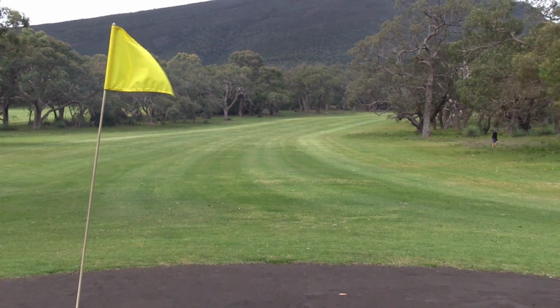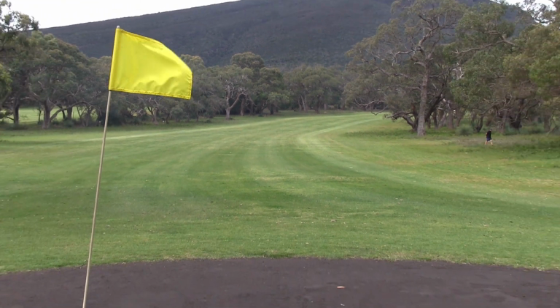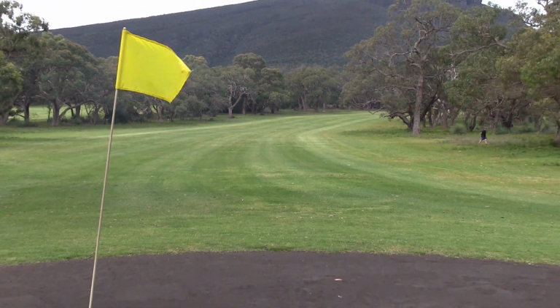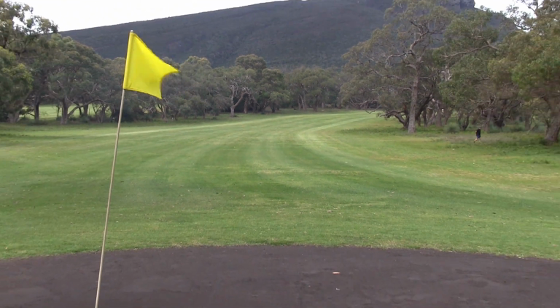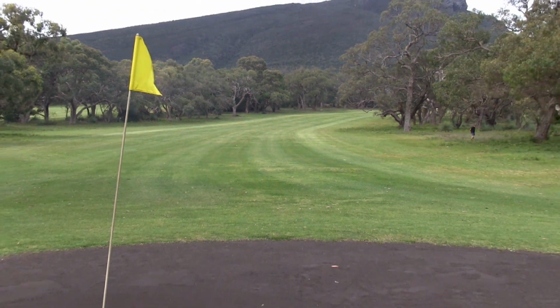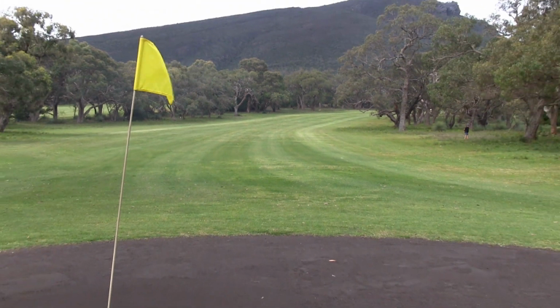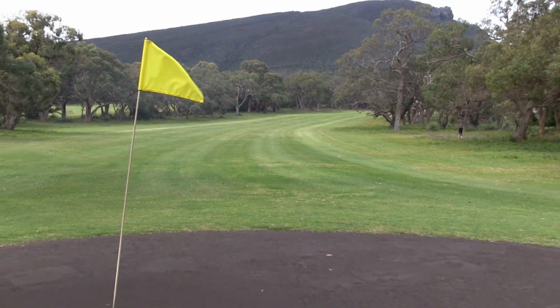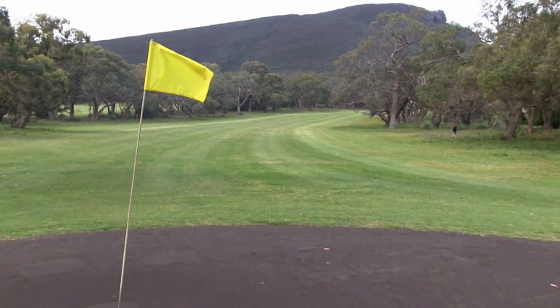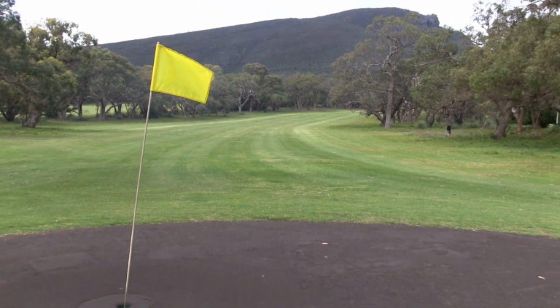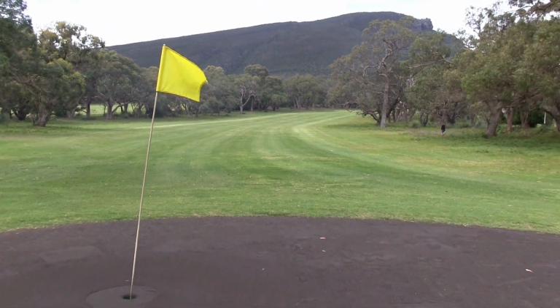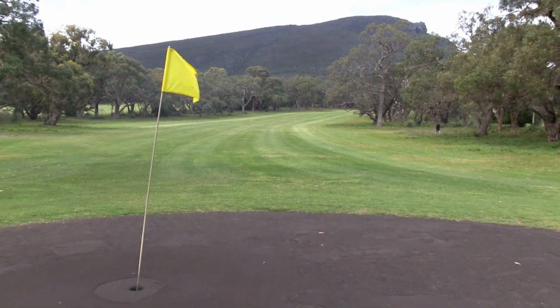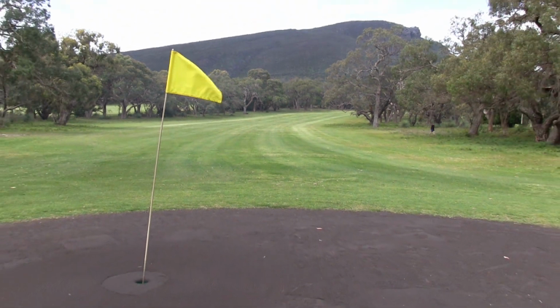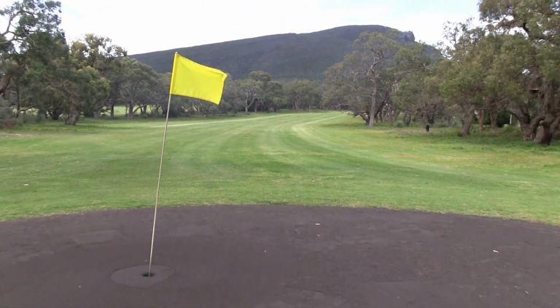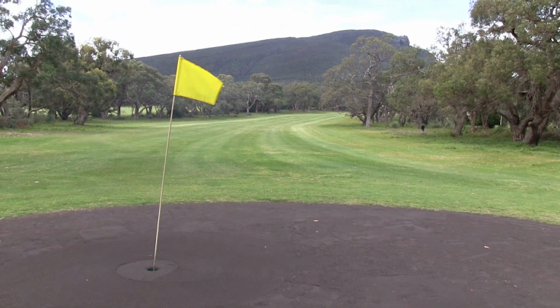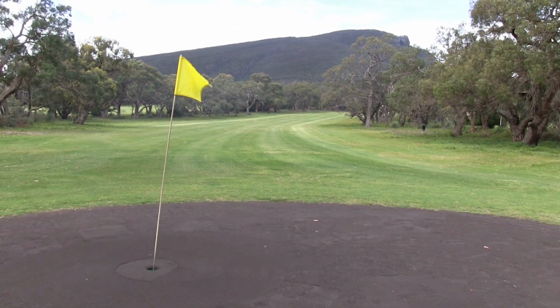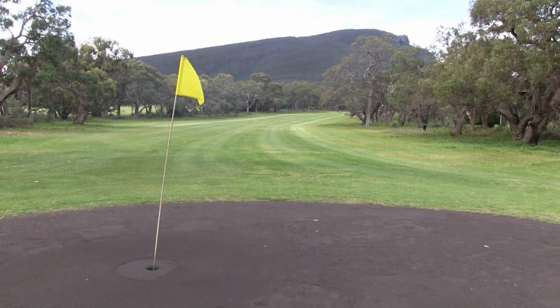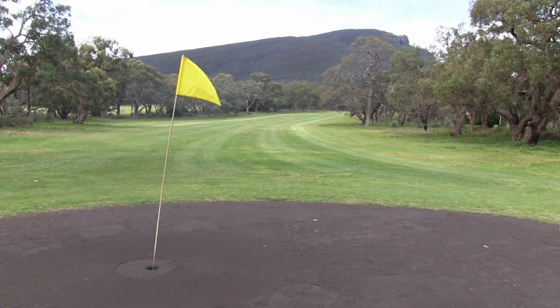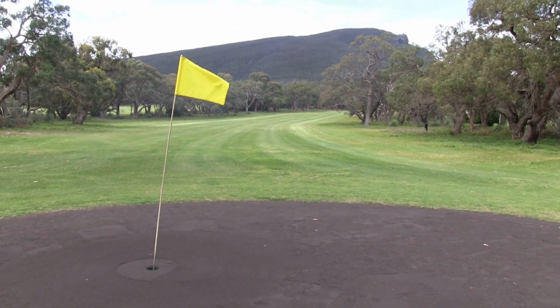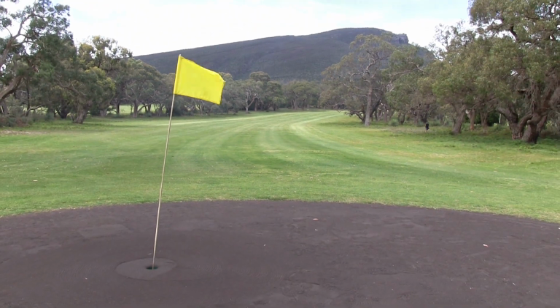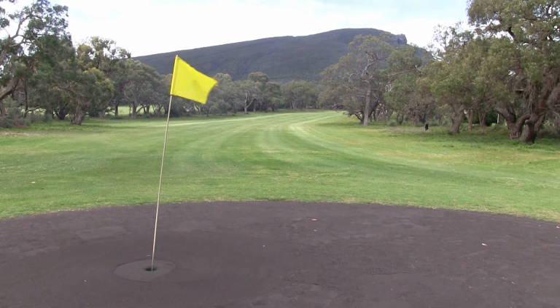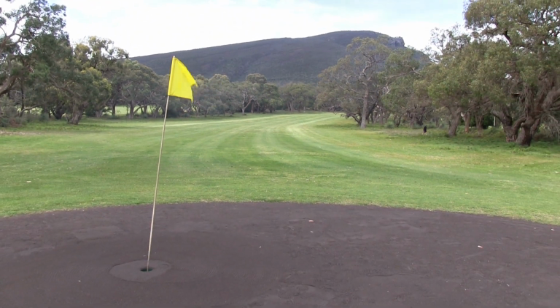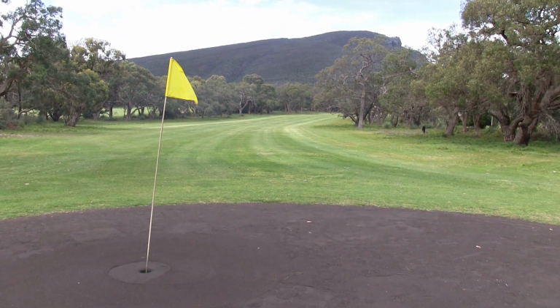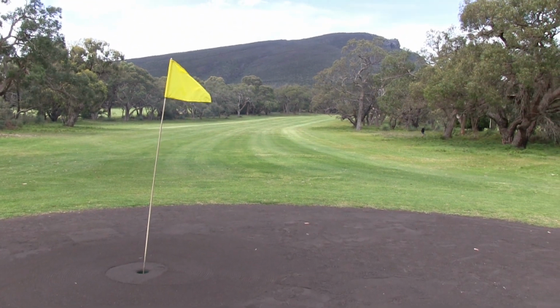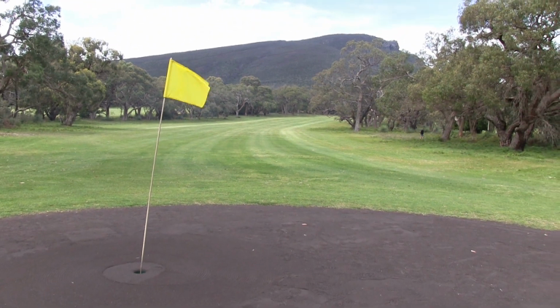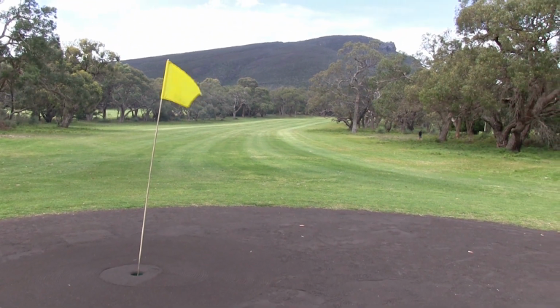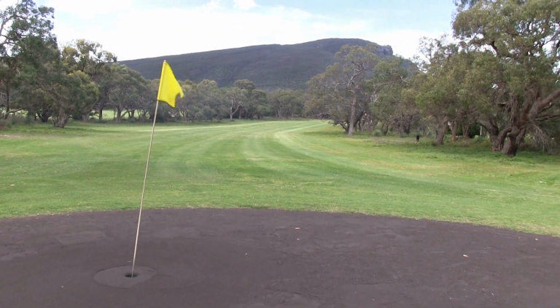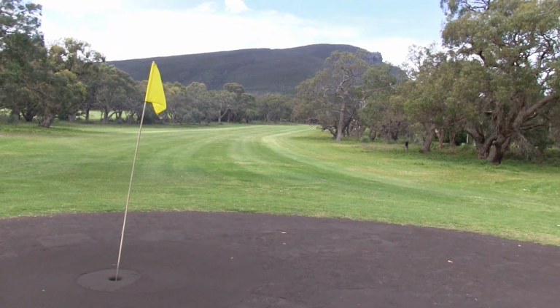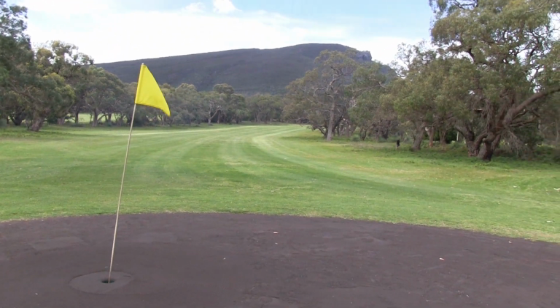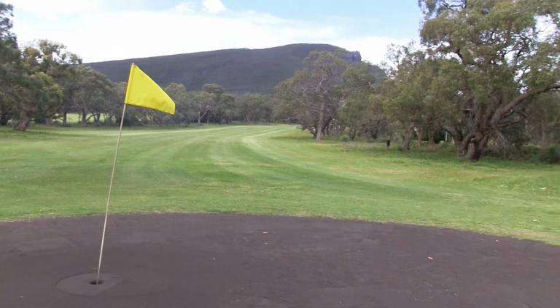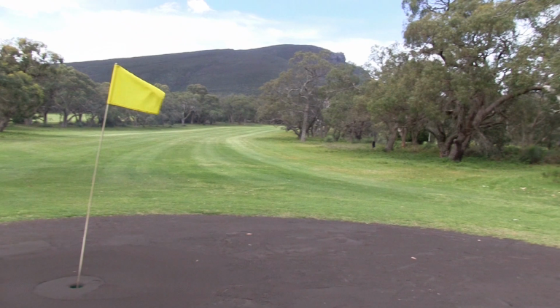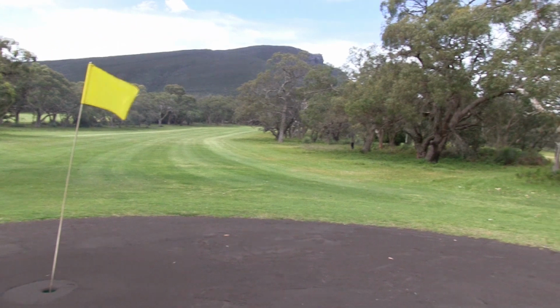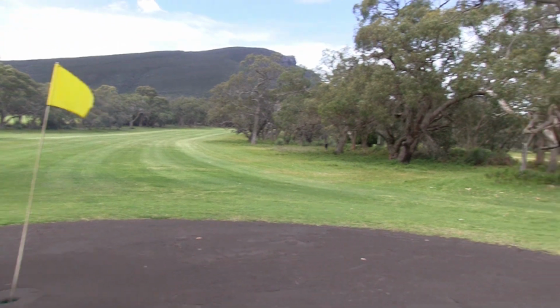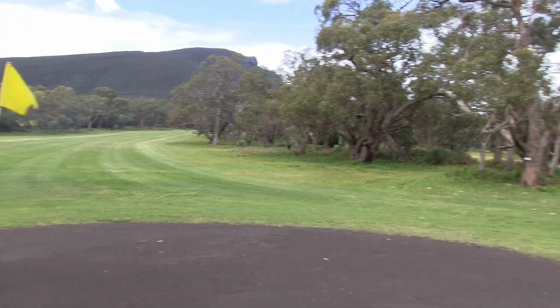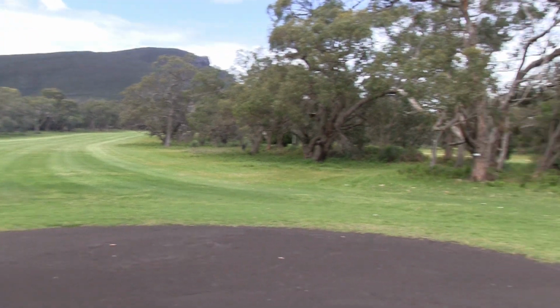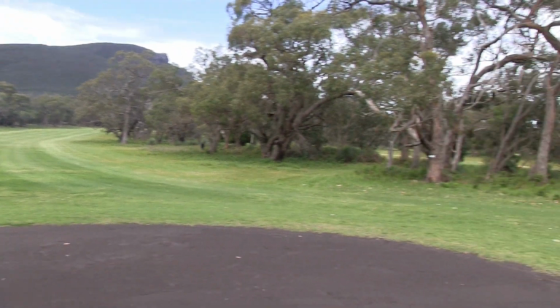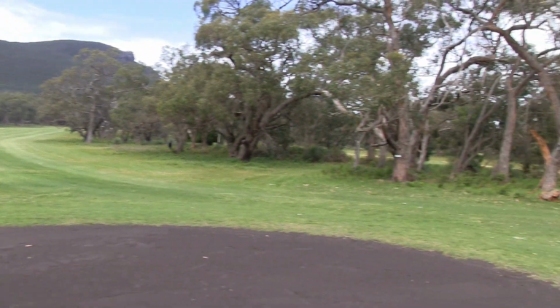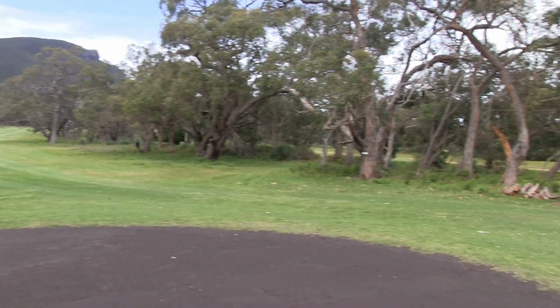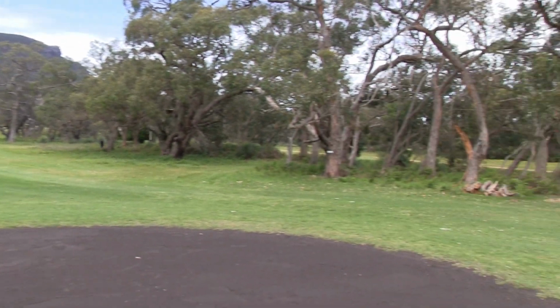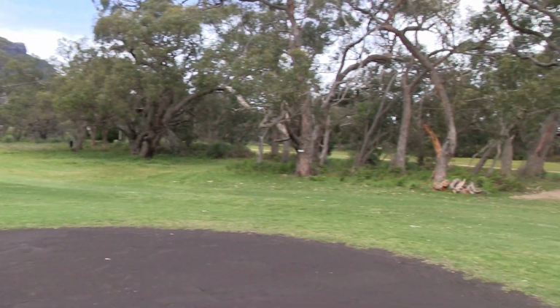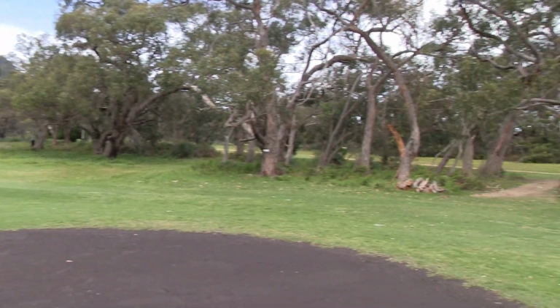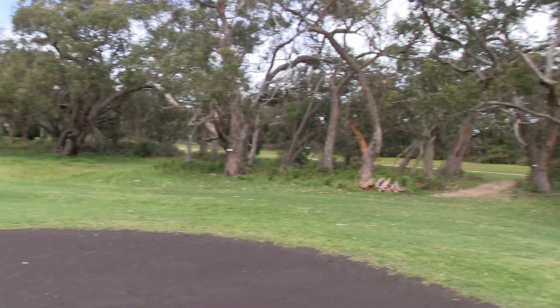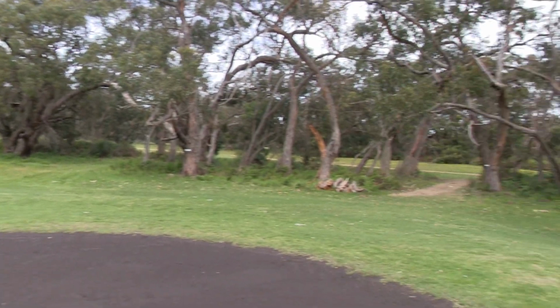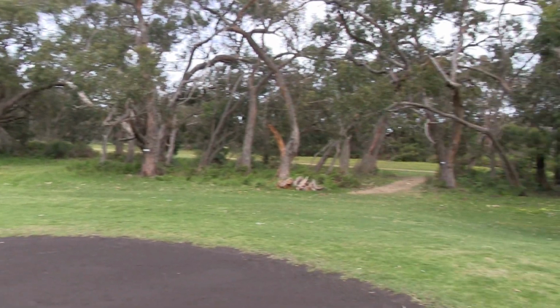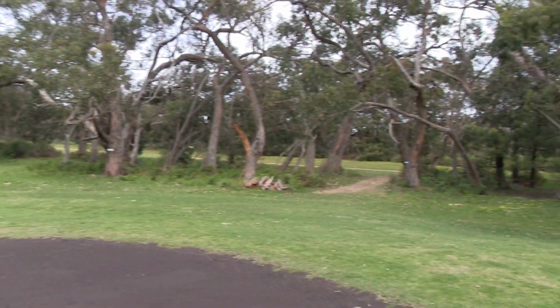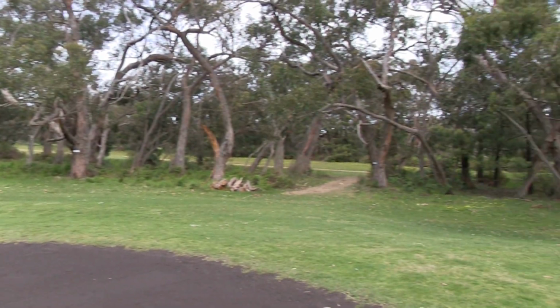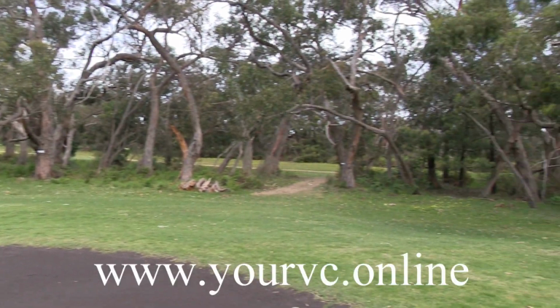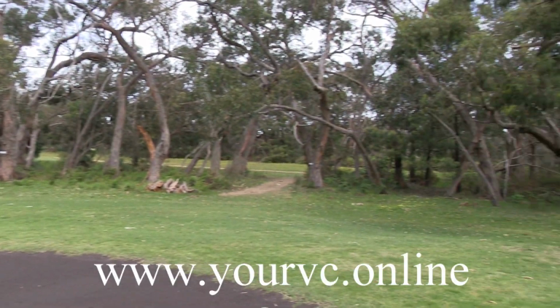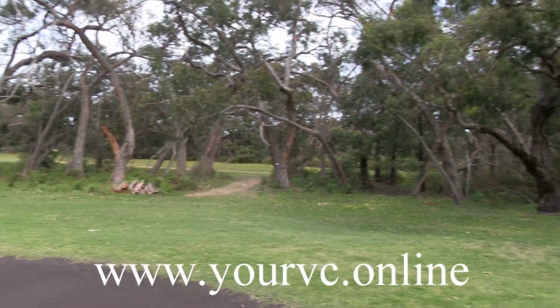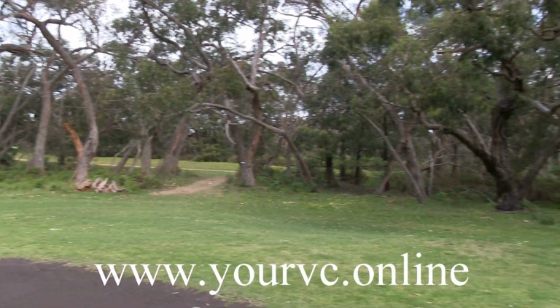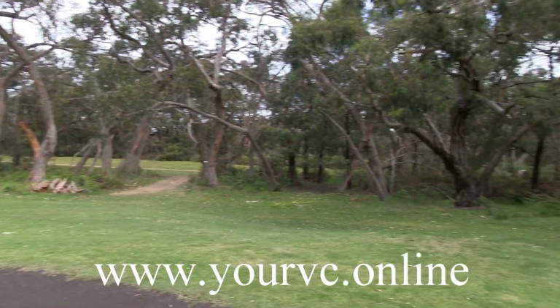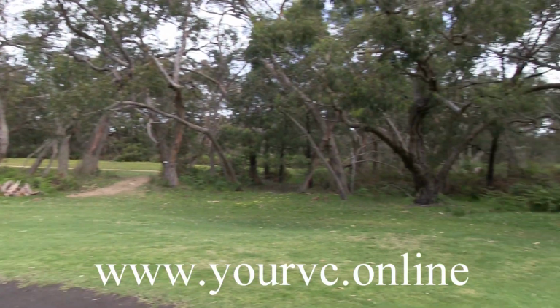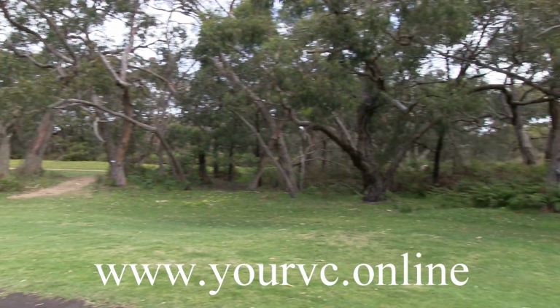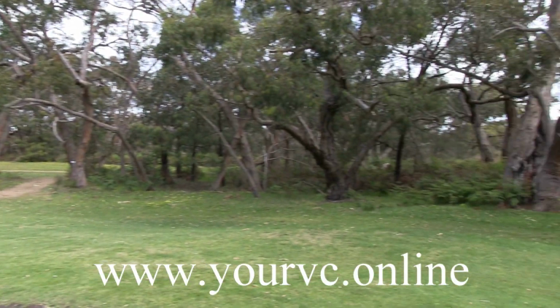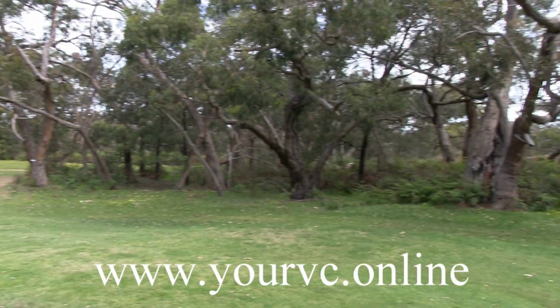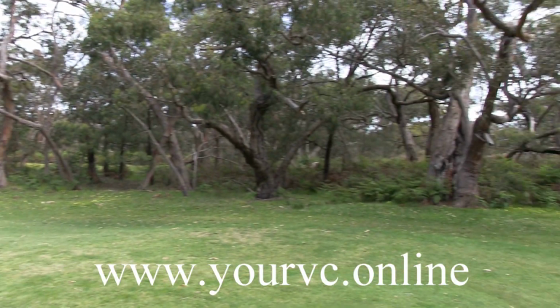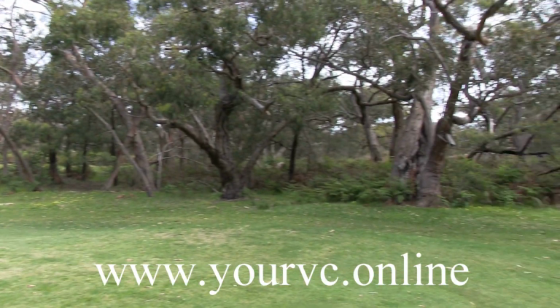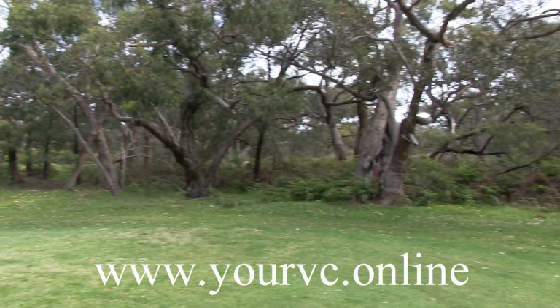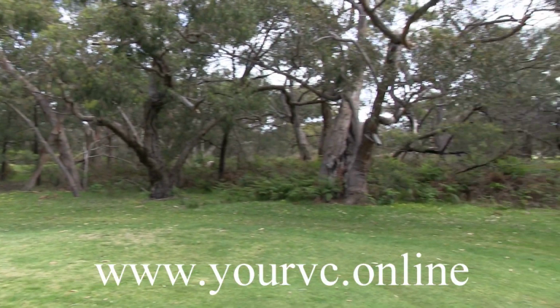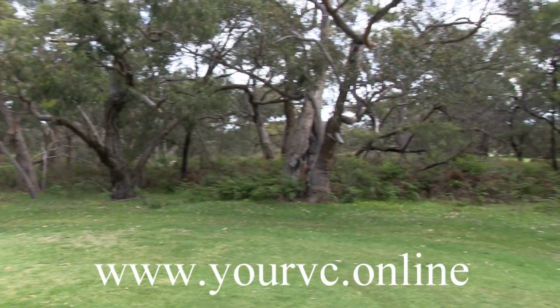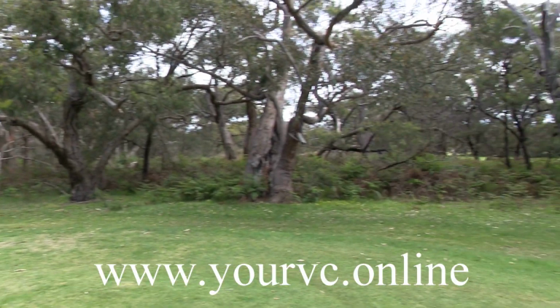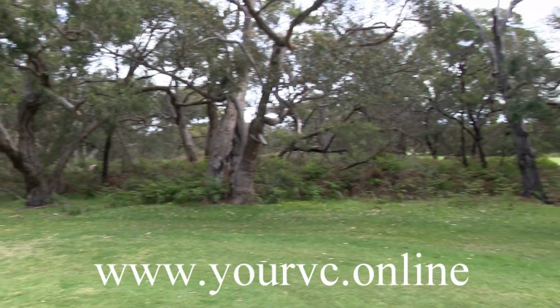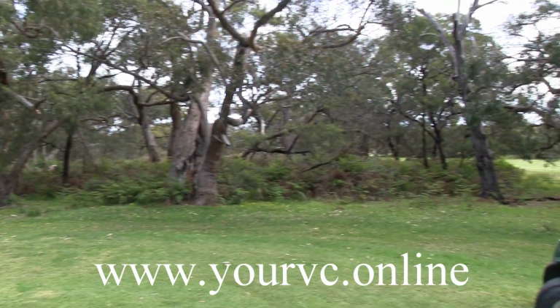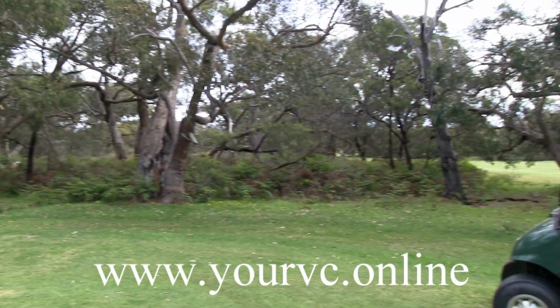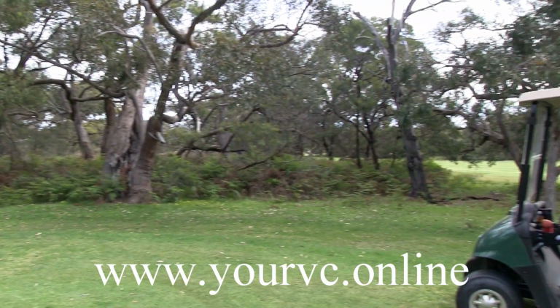The beauty of Grantham Golf Club — there's no bunkers on this course. So that's a novelty in itself. Leave your sandwedge at home unless you play a good short game.